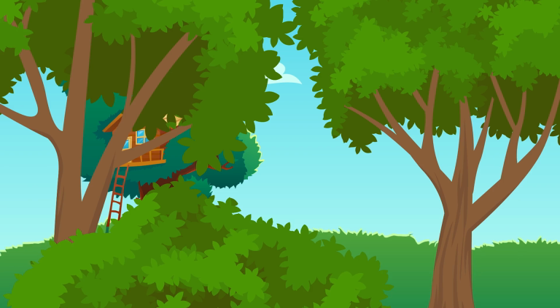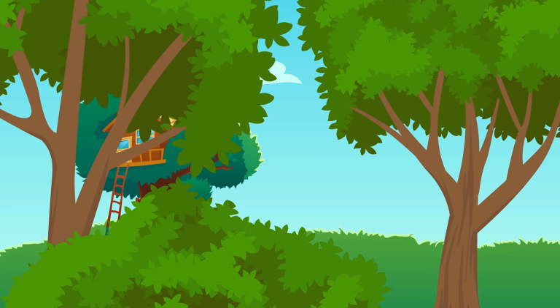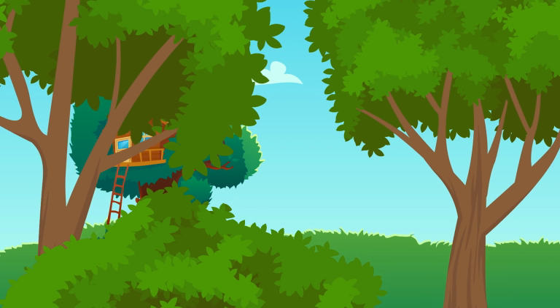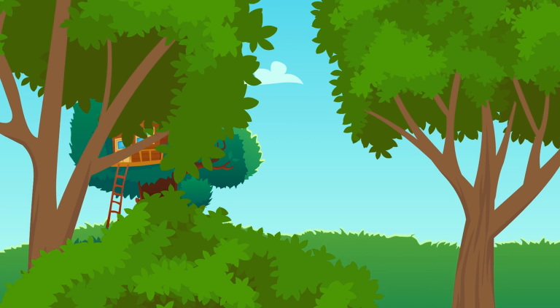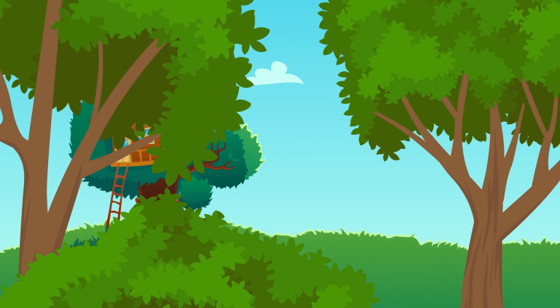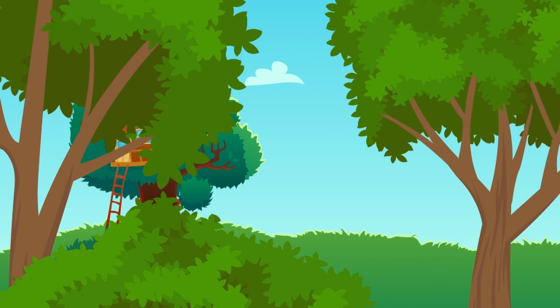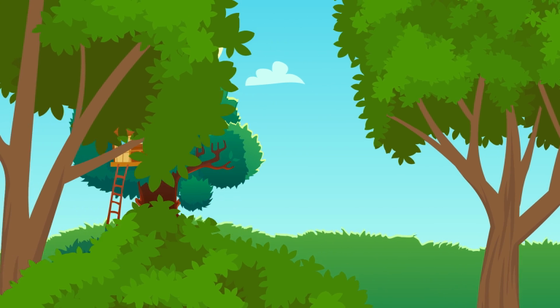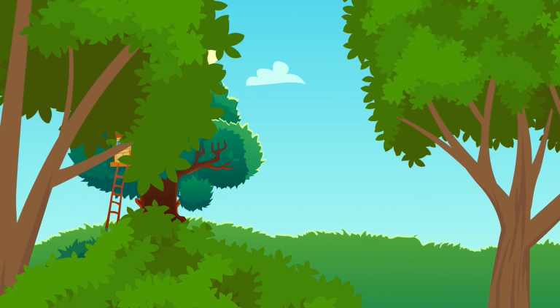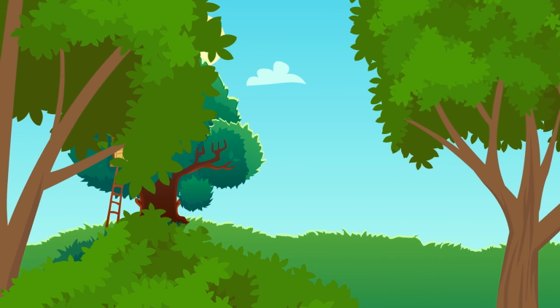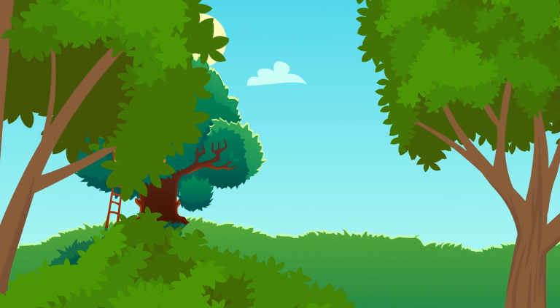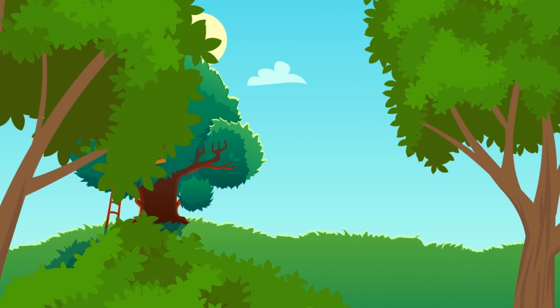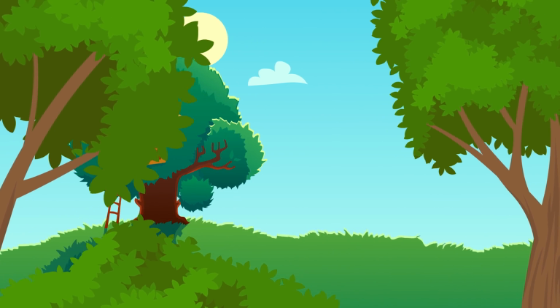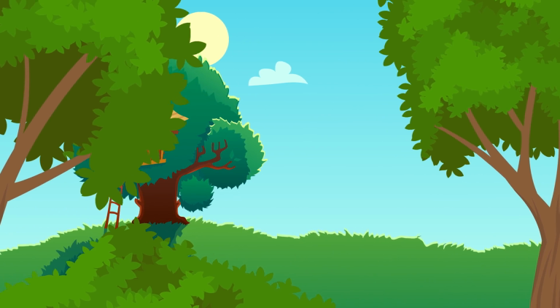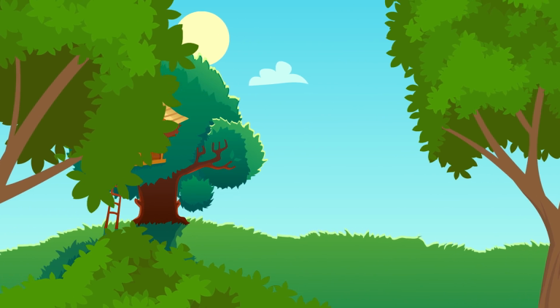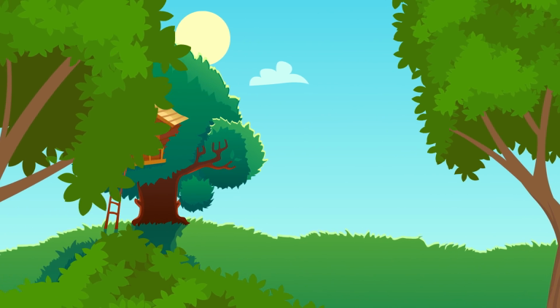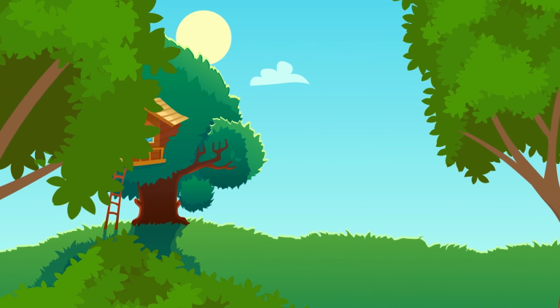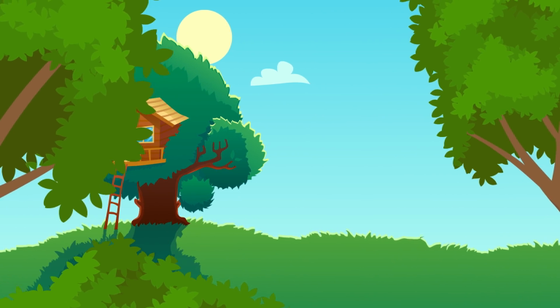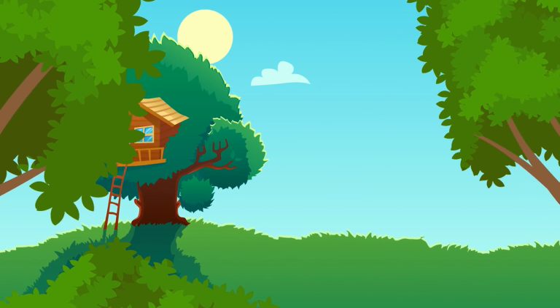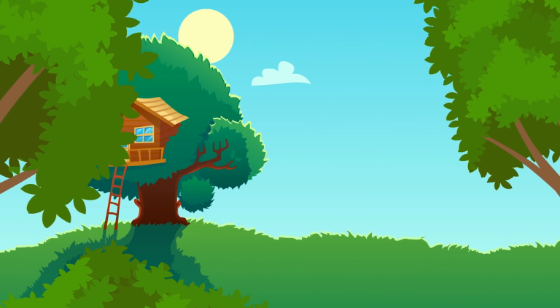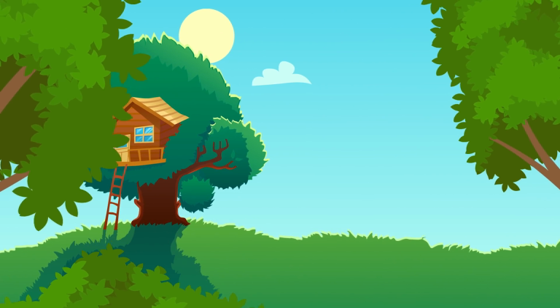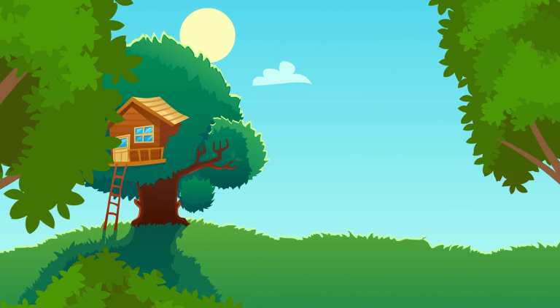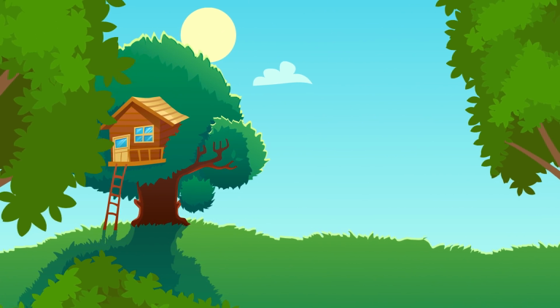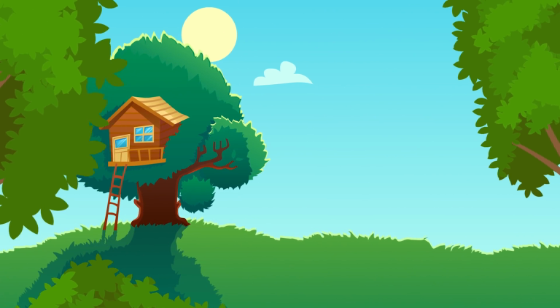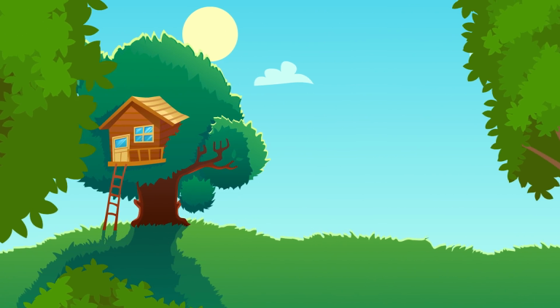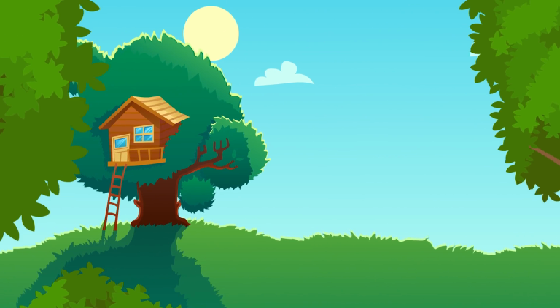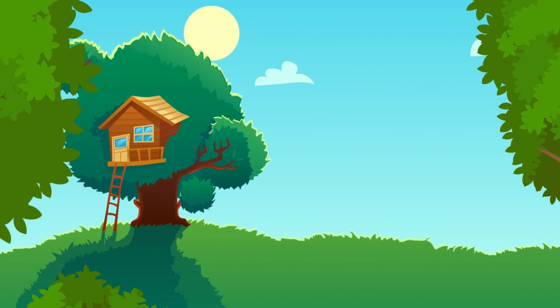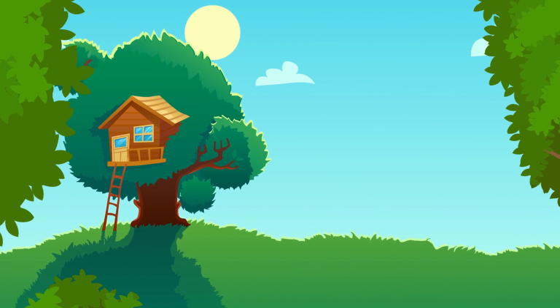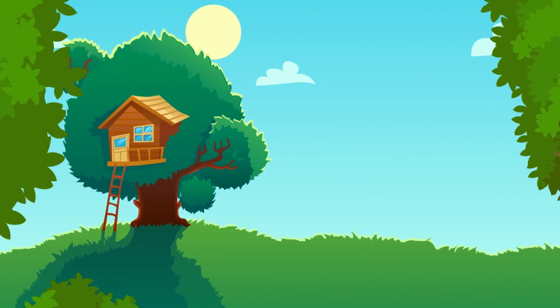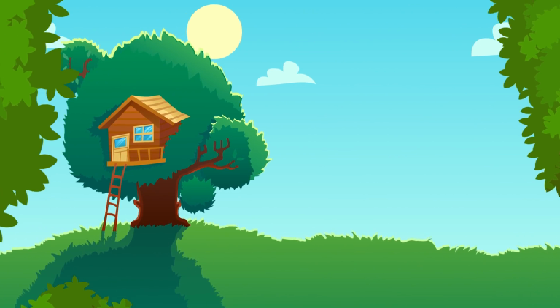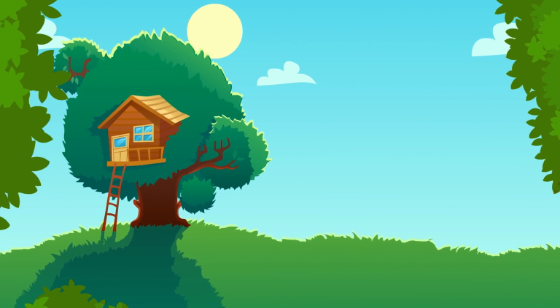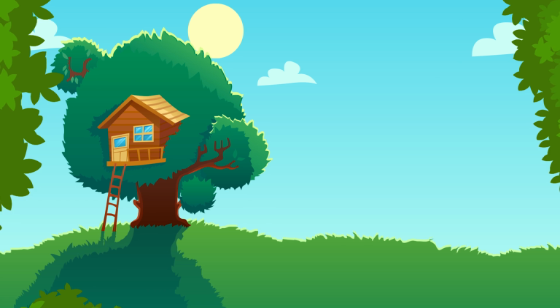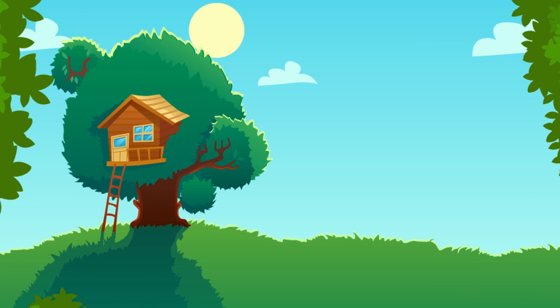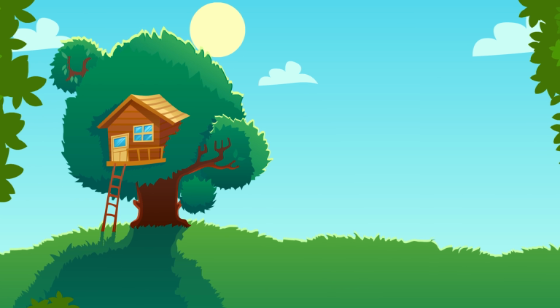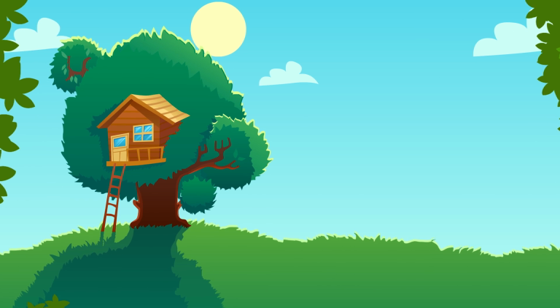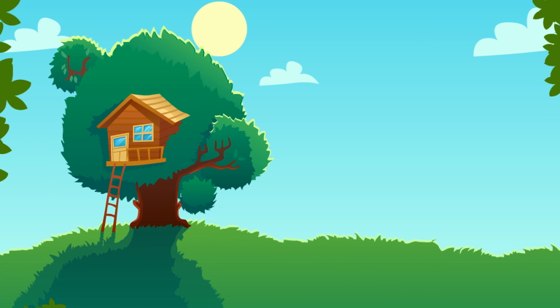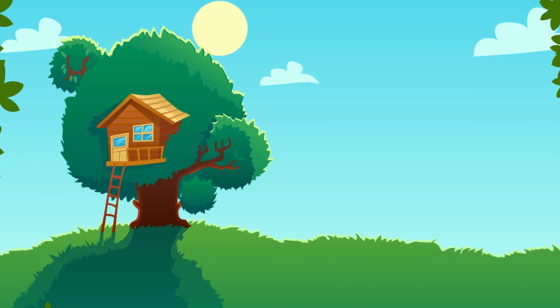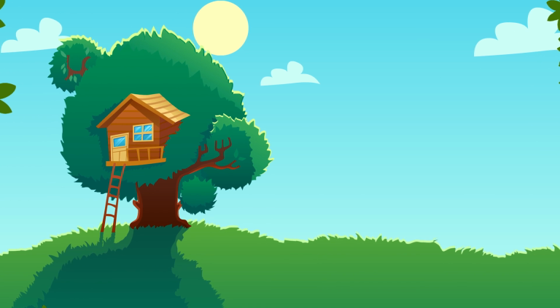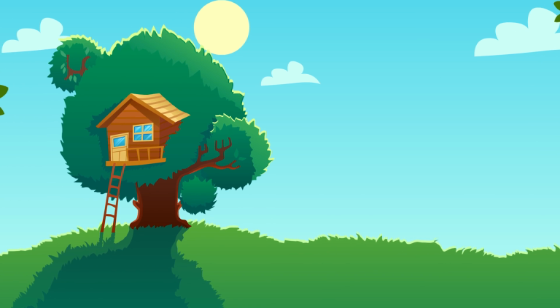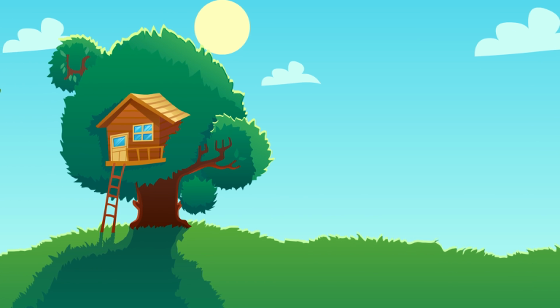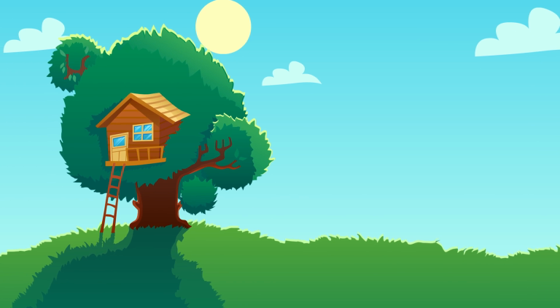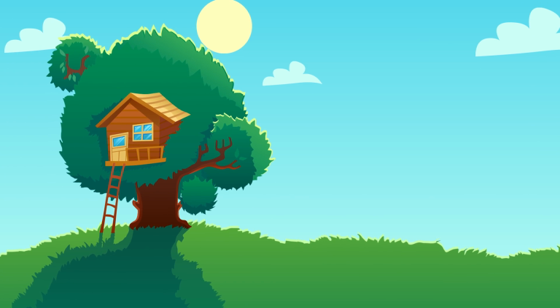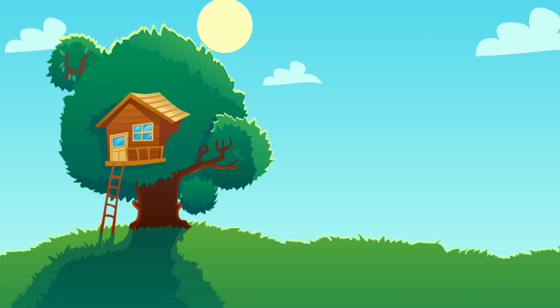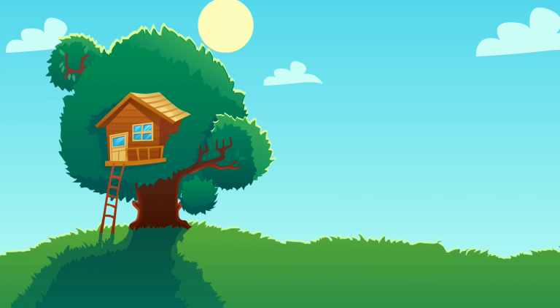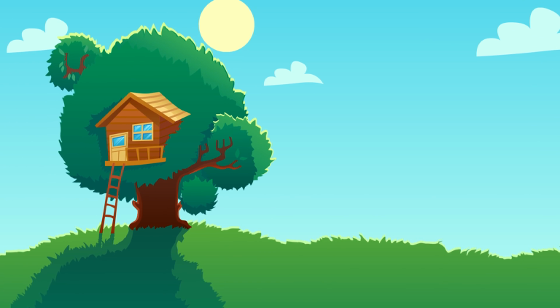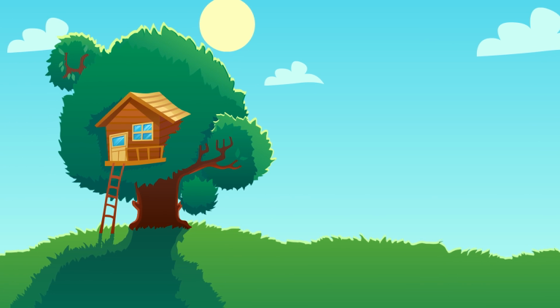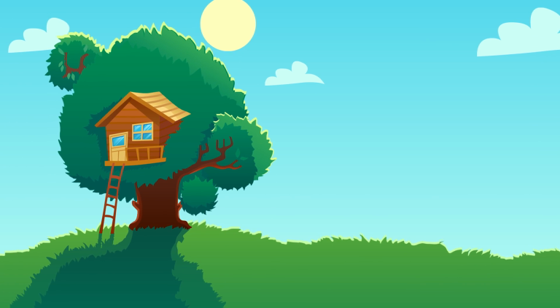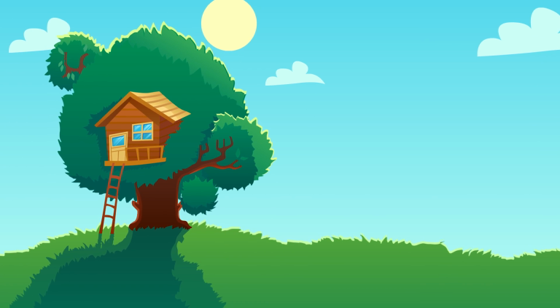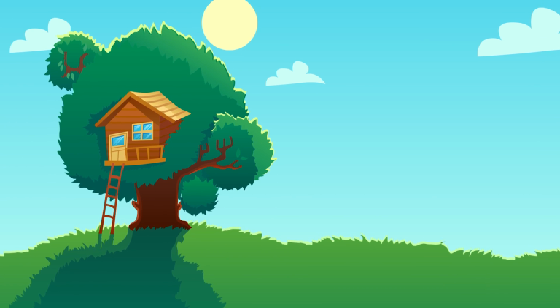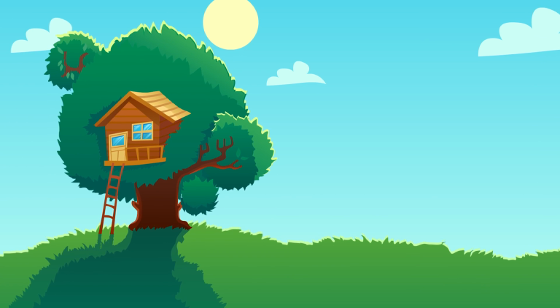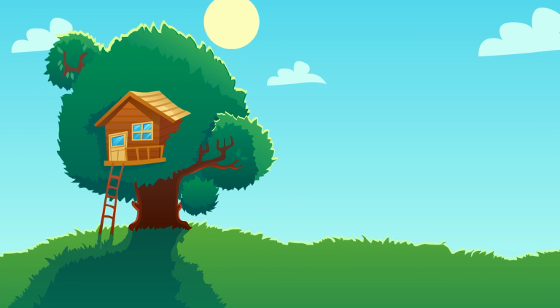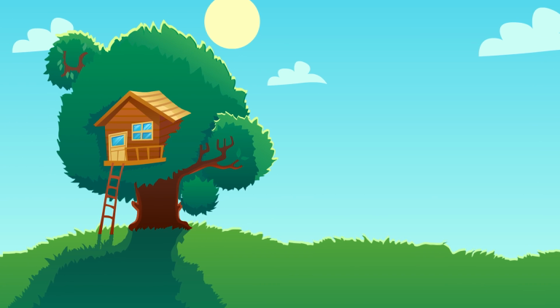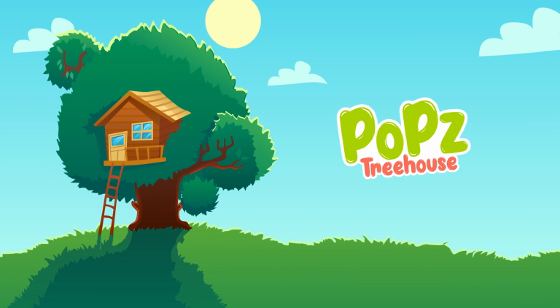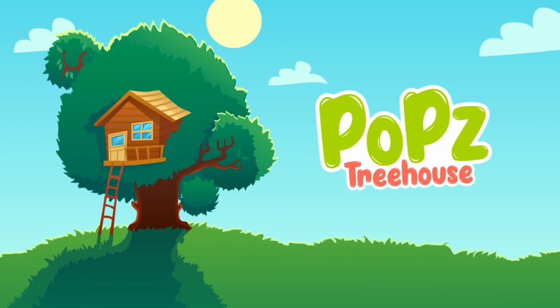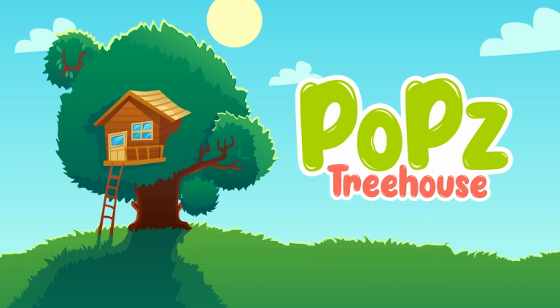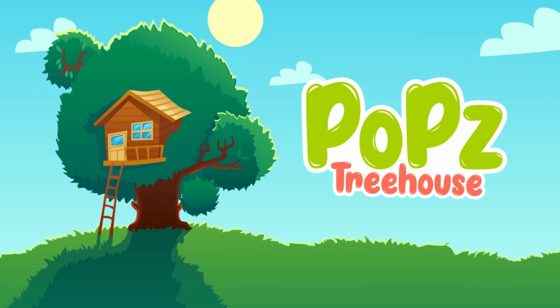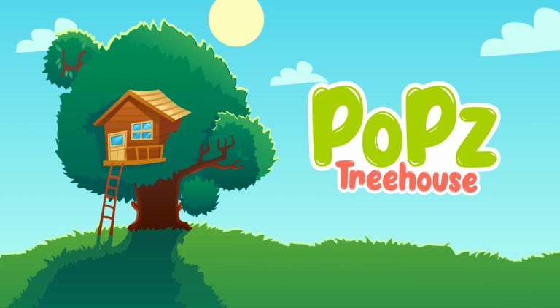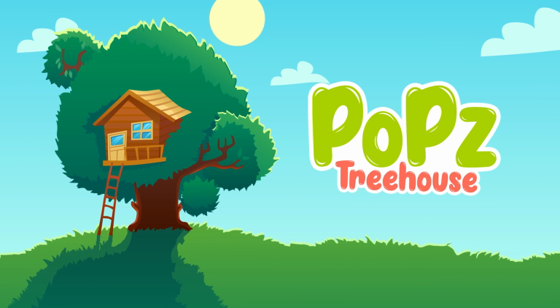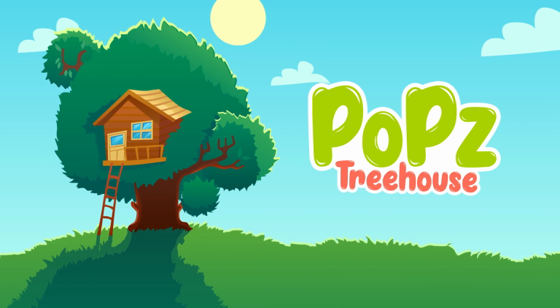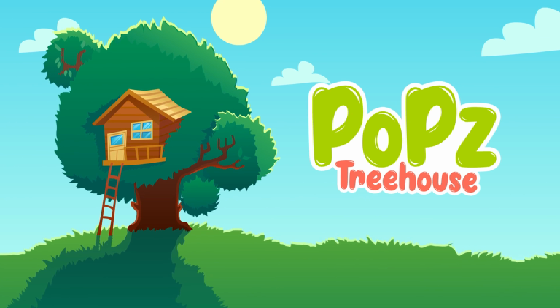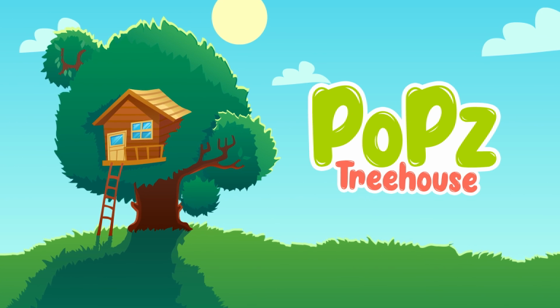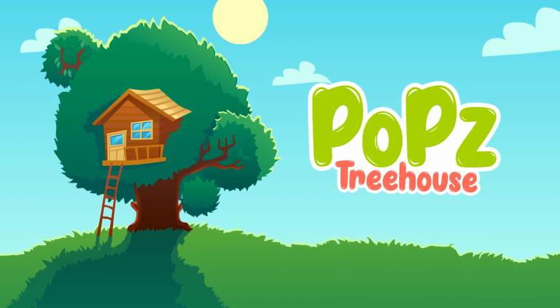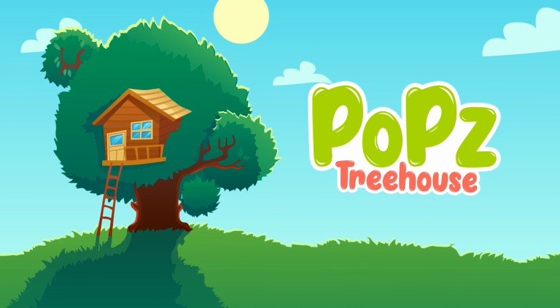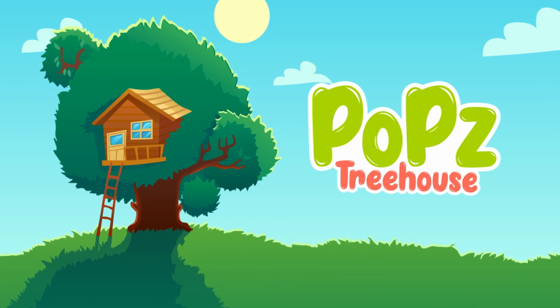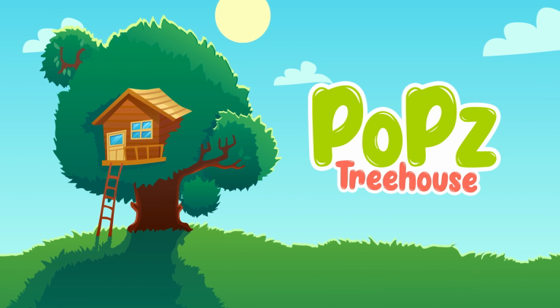Come on and play! Come on and sing! Come on and learn! Pop Treehouse!